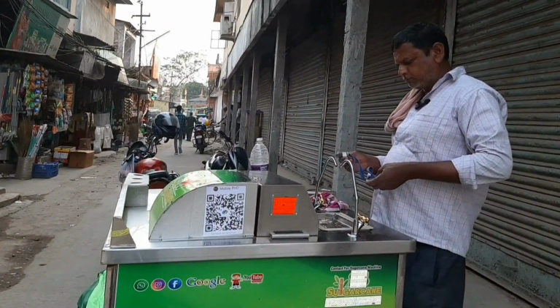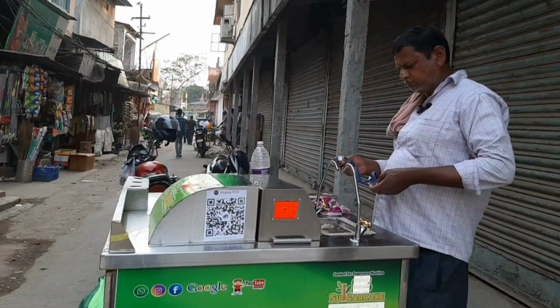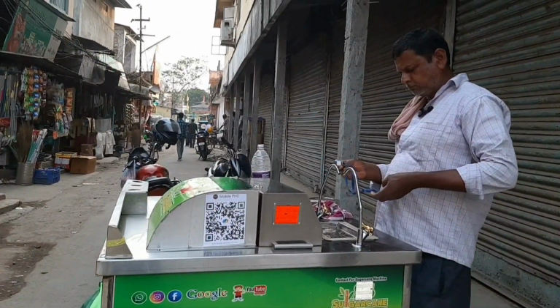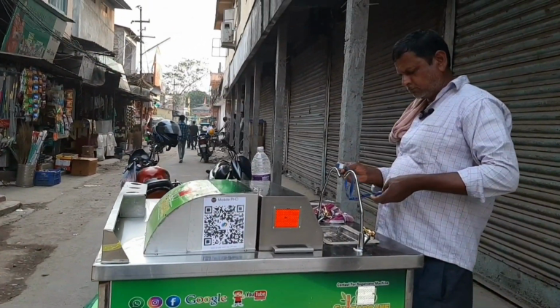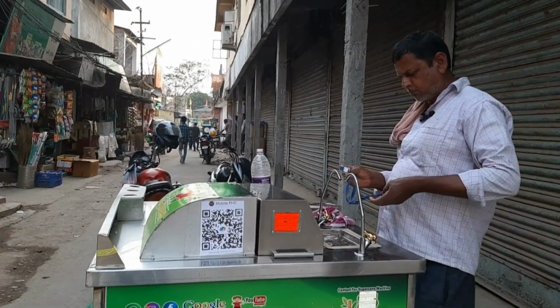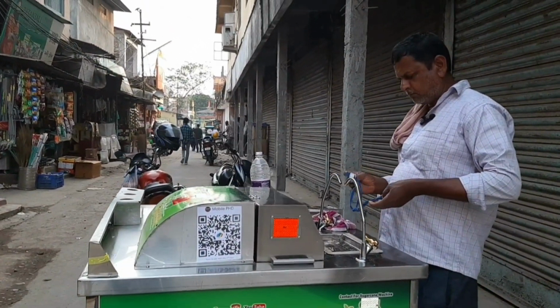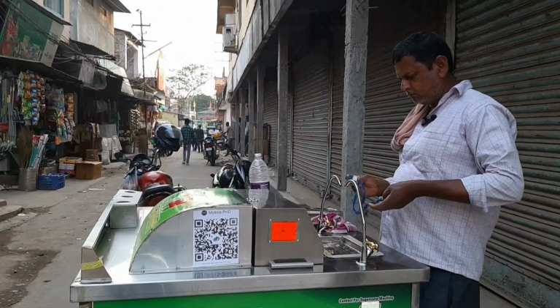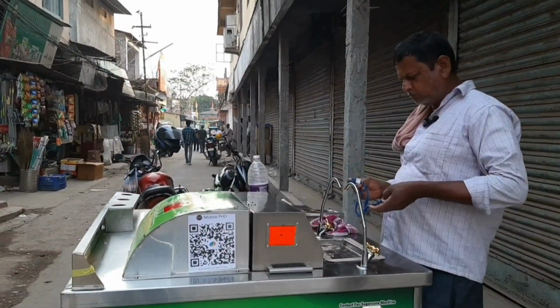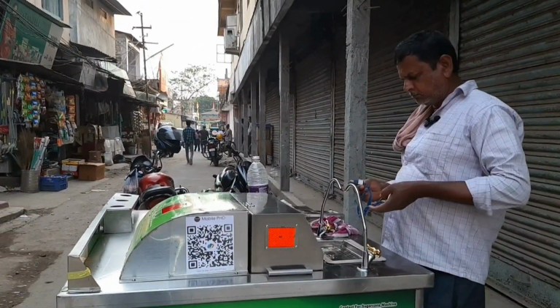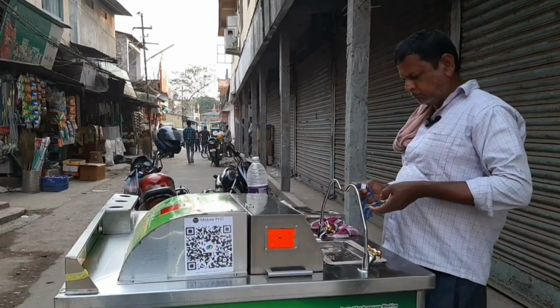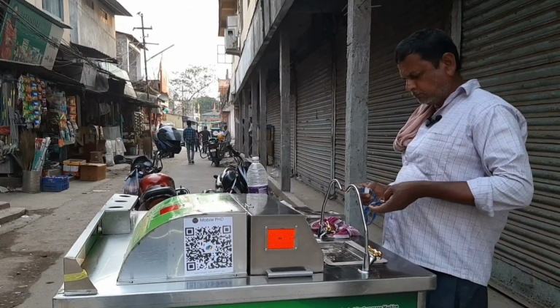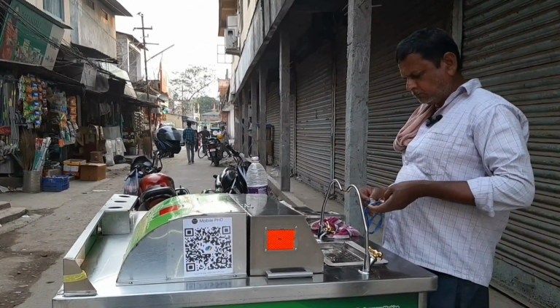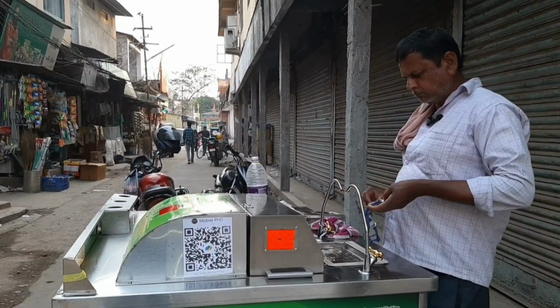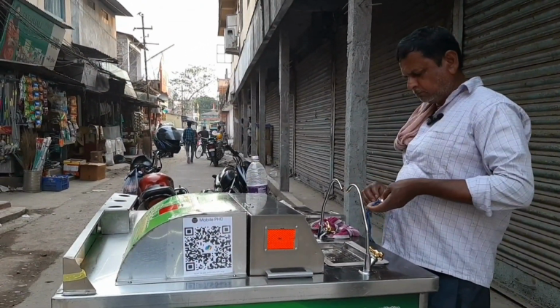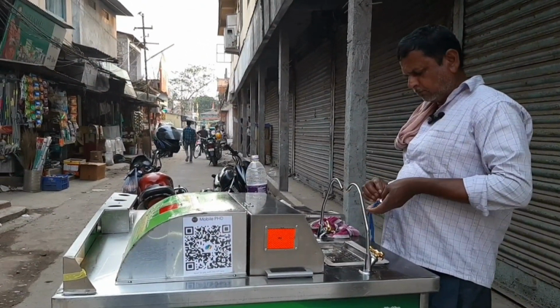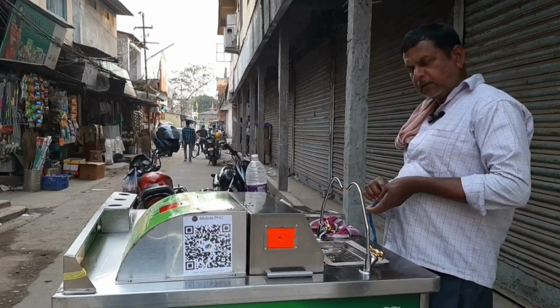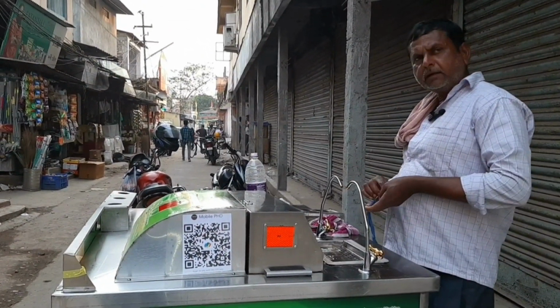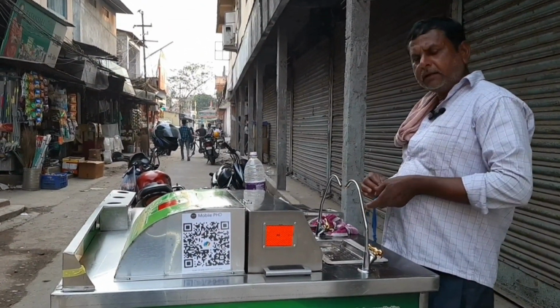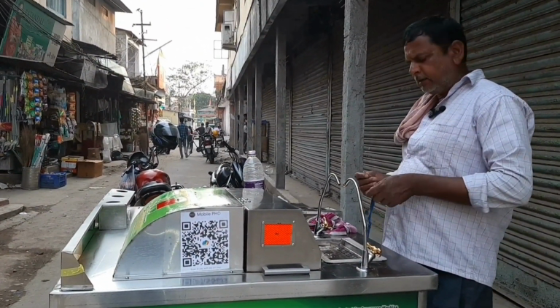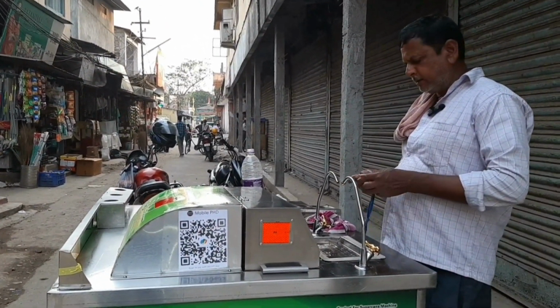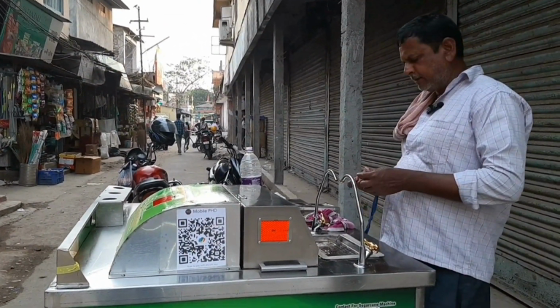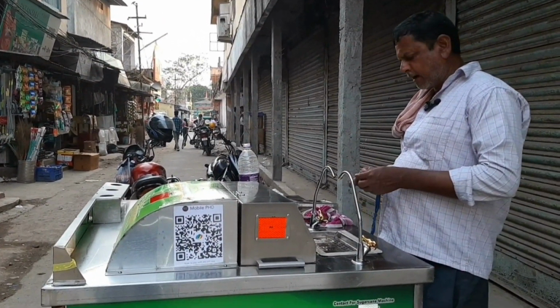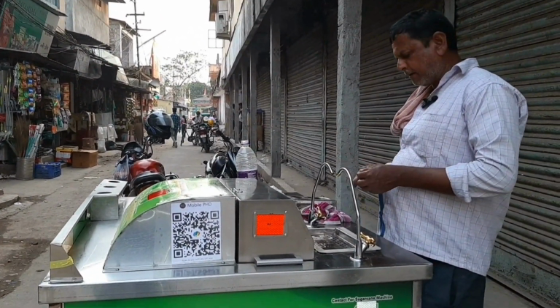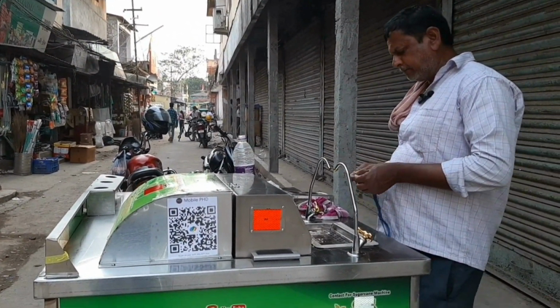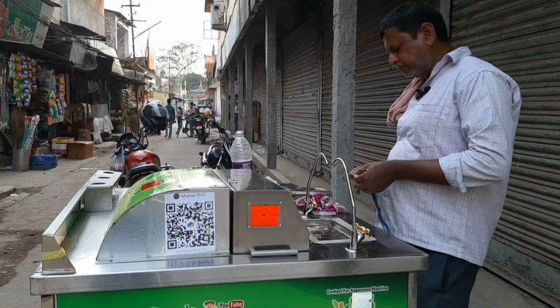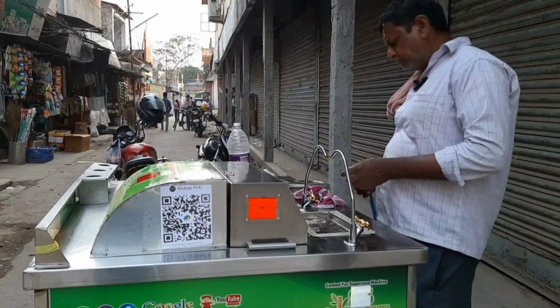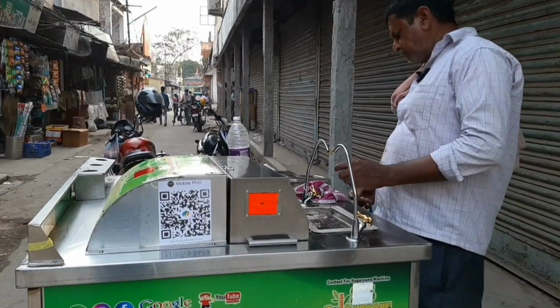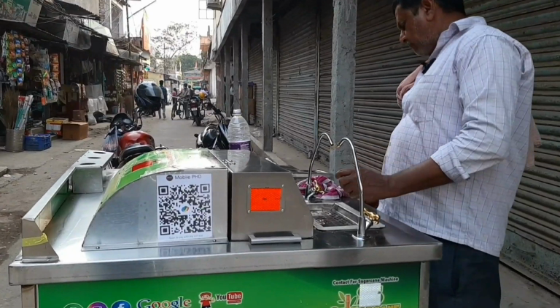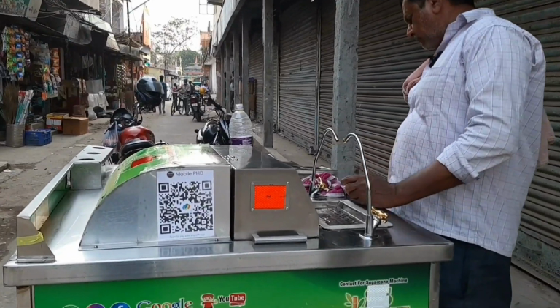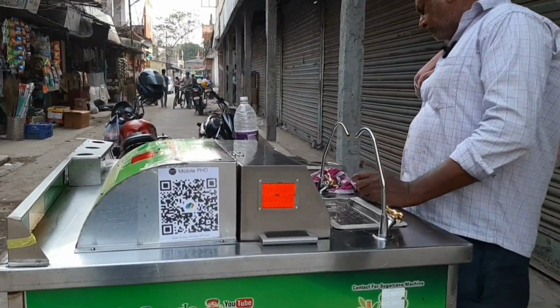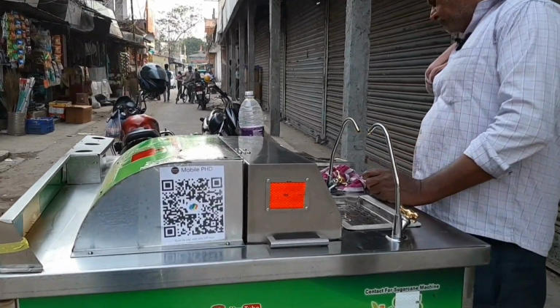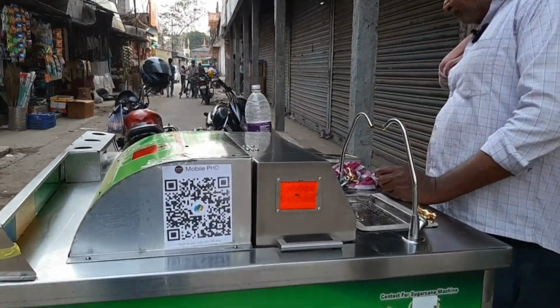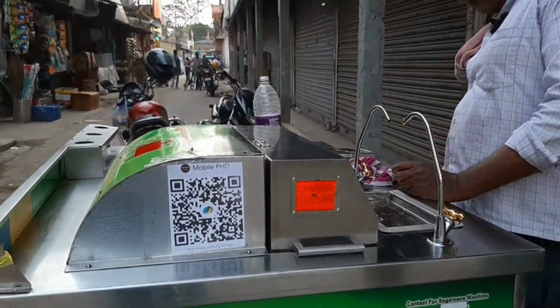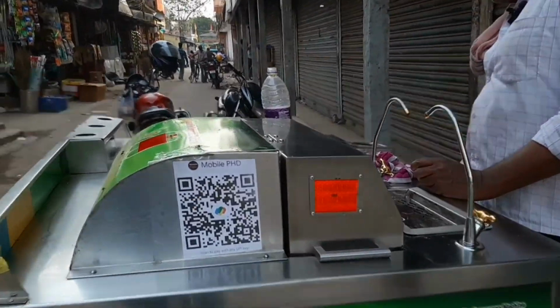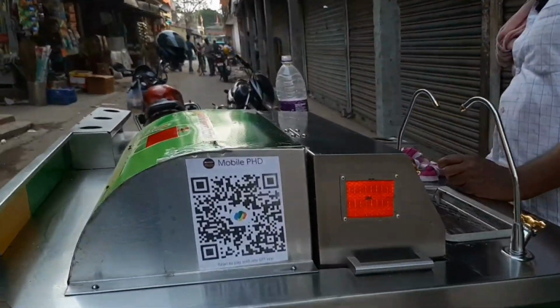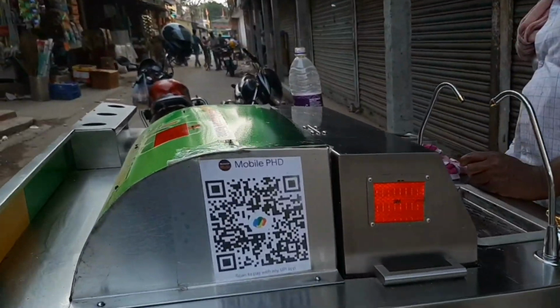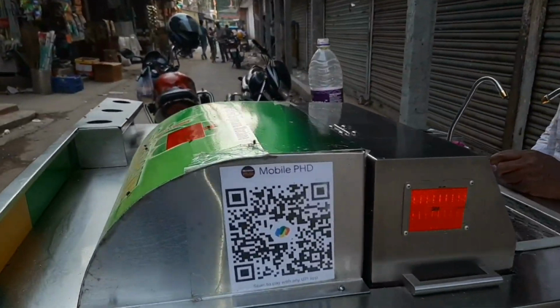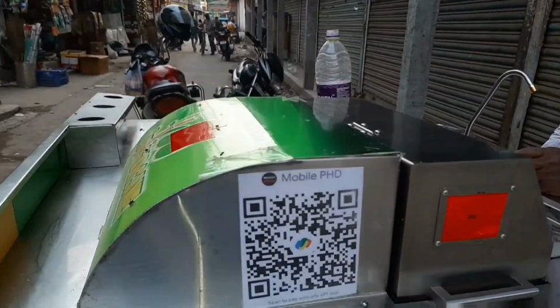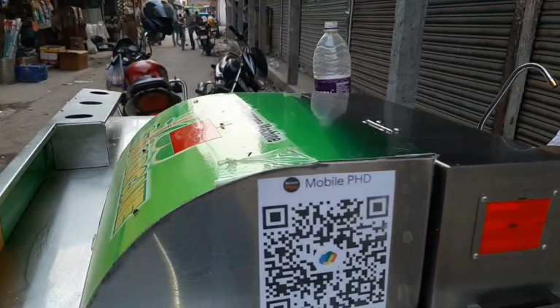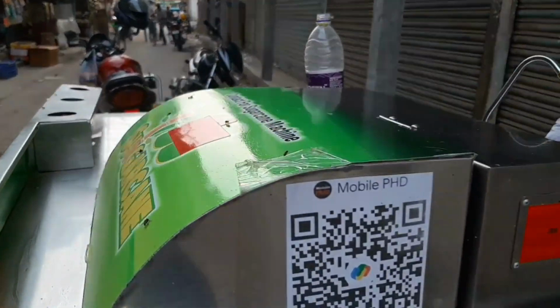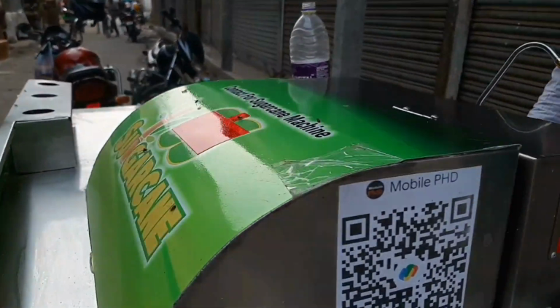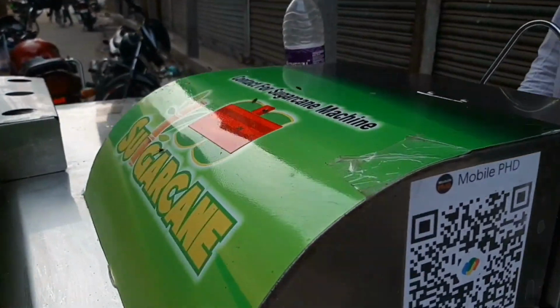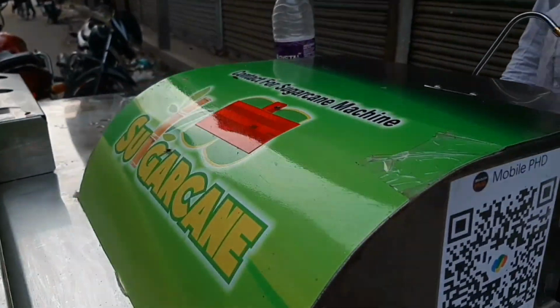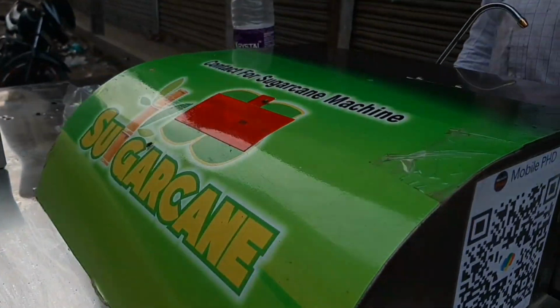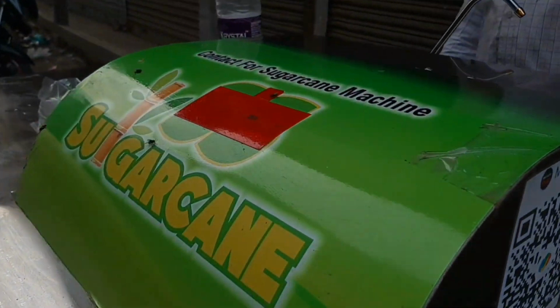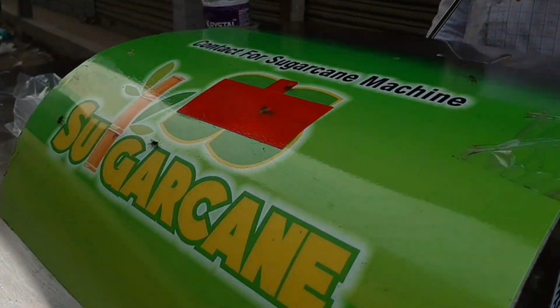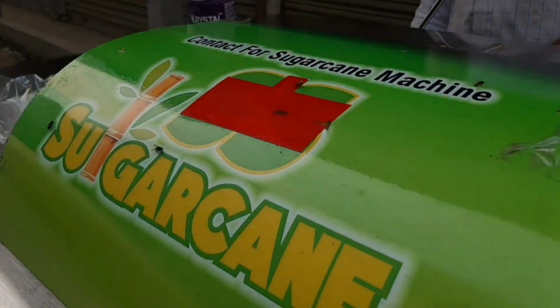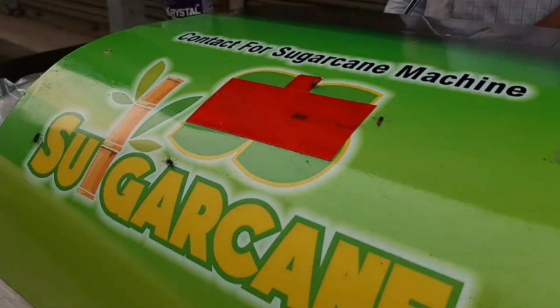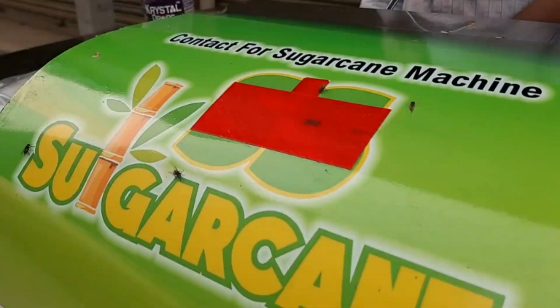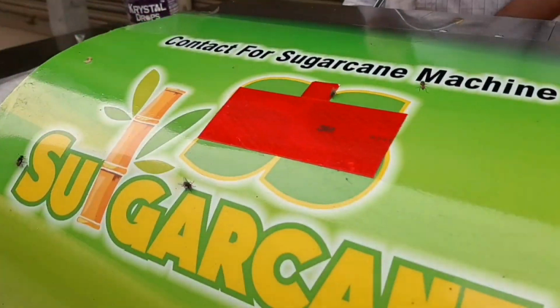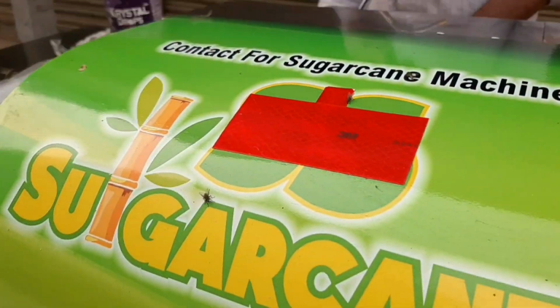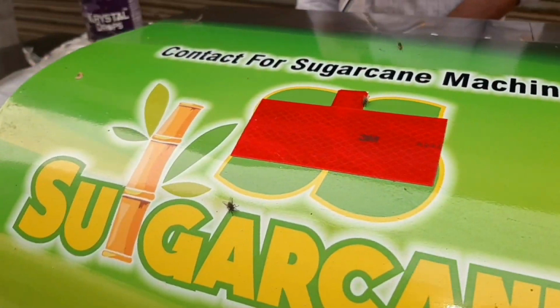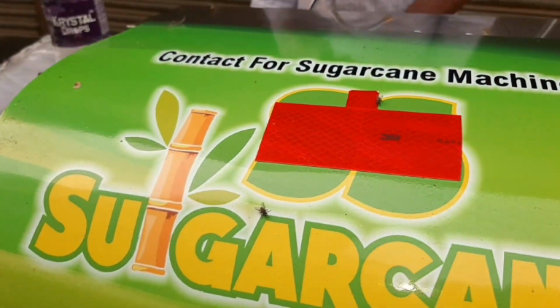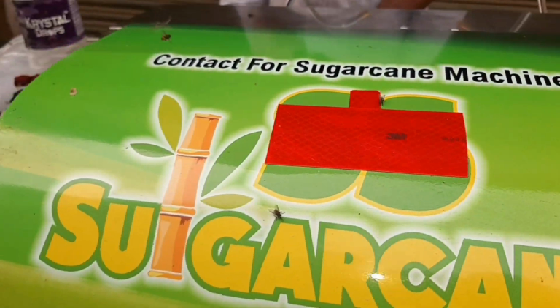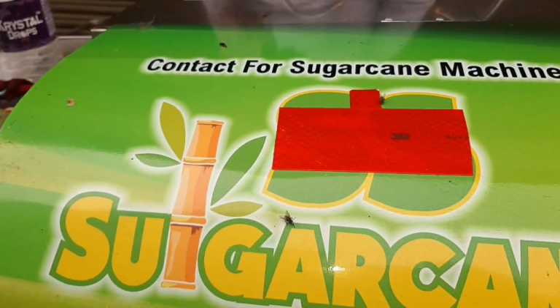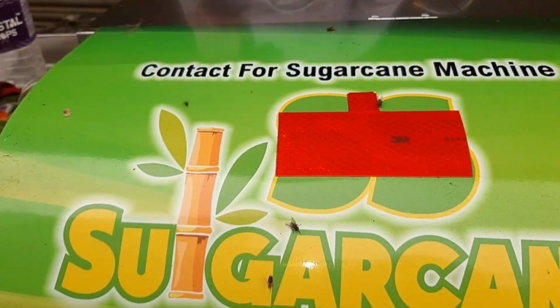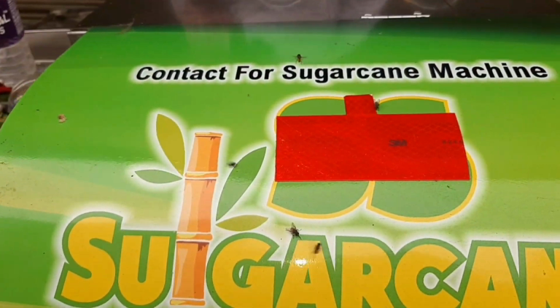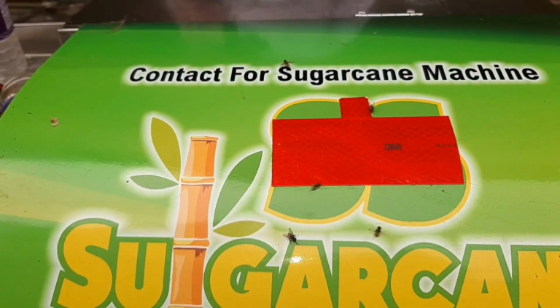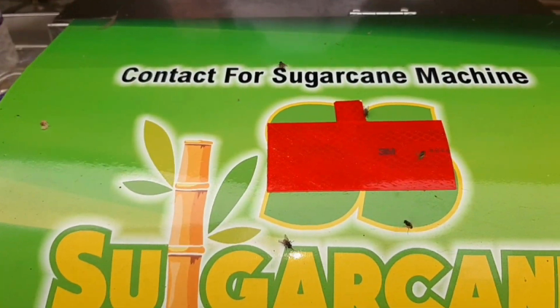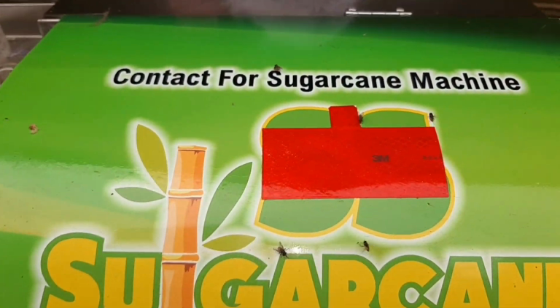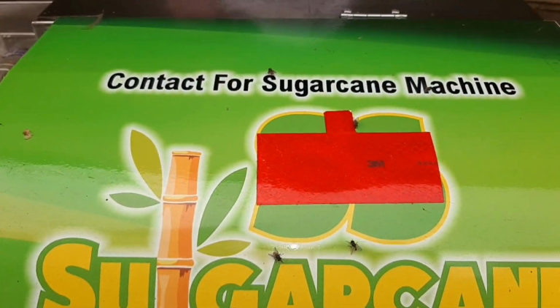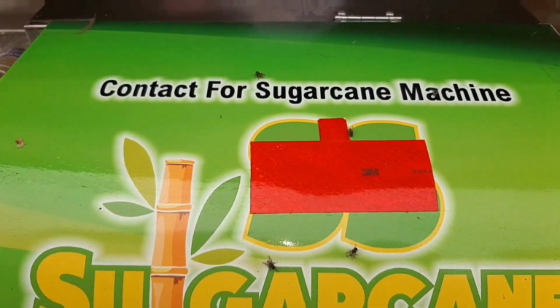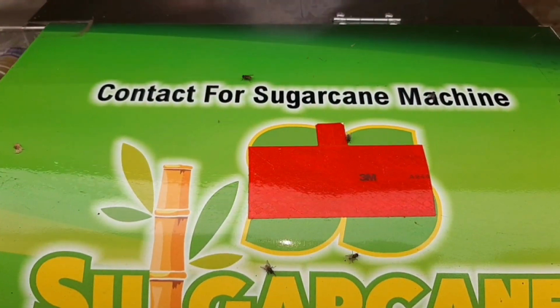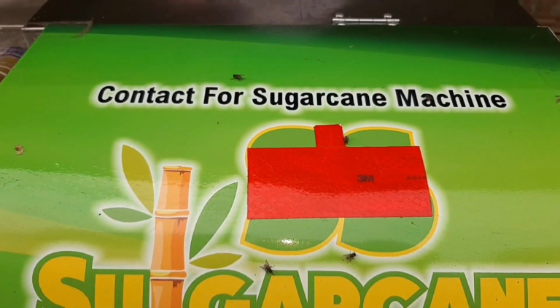First off, let's talk about the key points. Sugarcane juice making machines are designed specifically for extracting juice from sugarcane stocks.